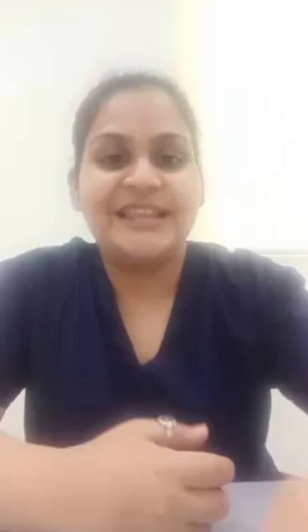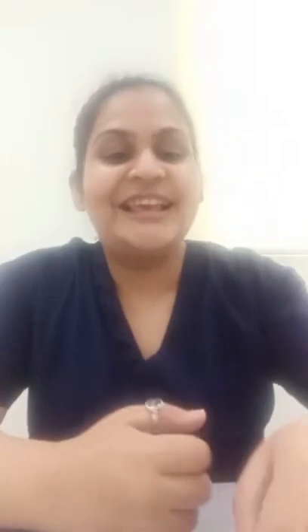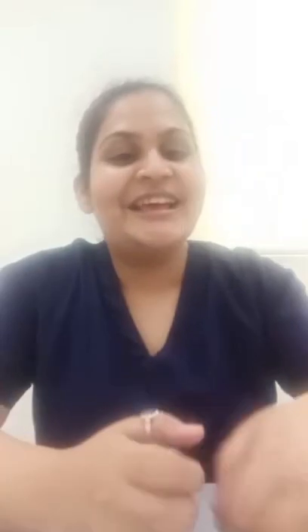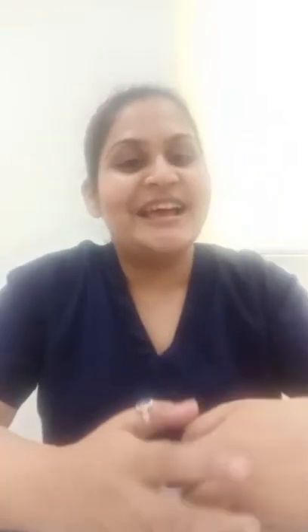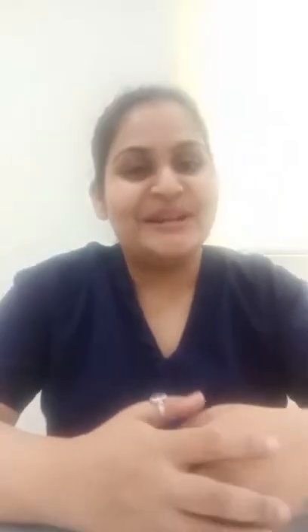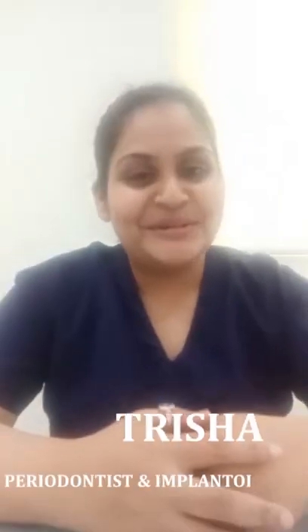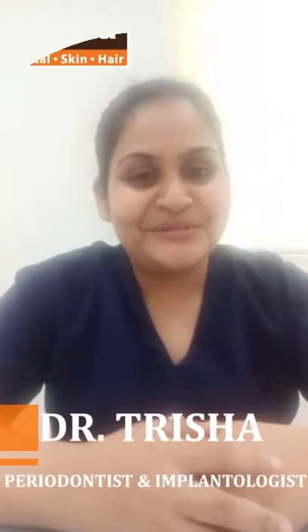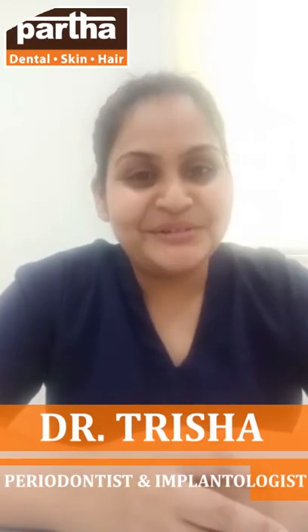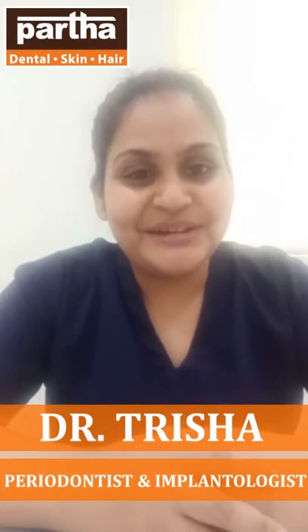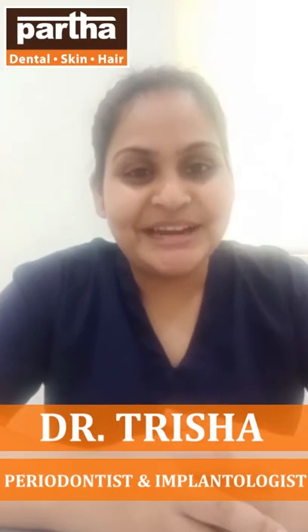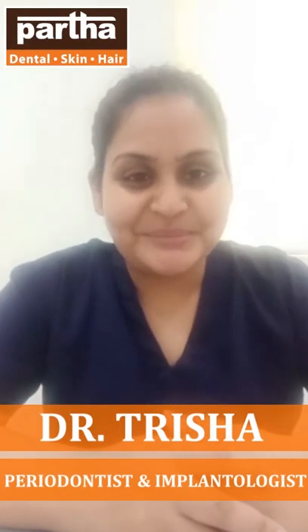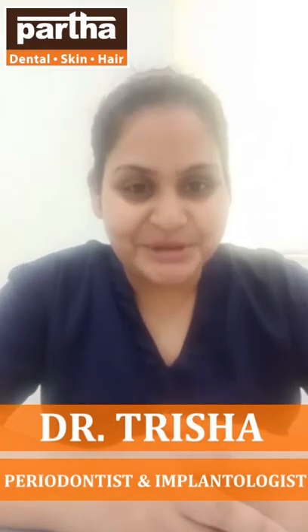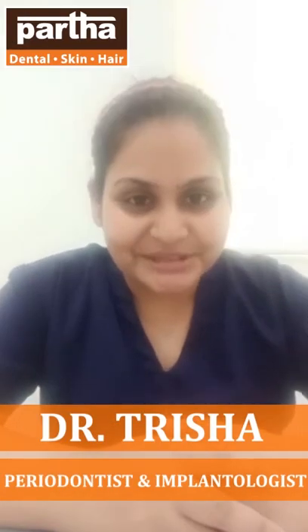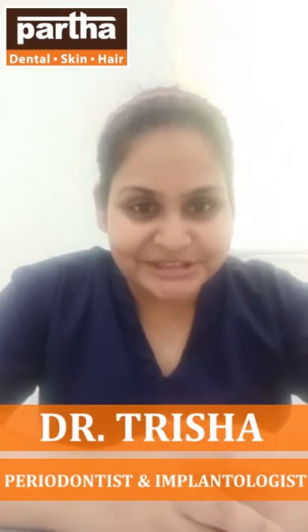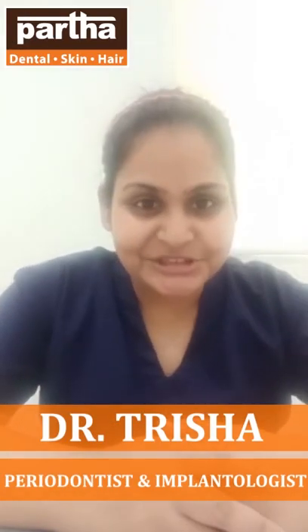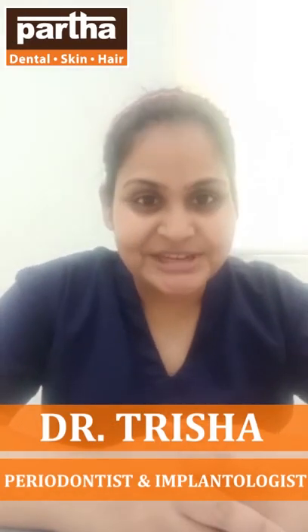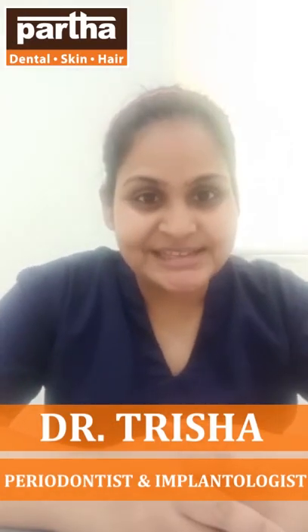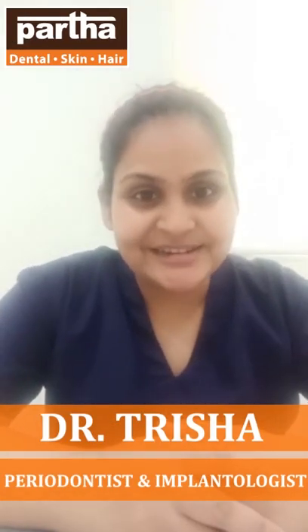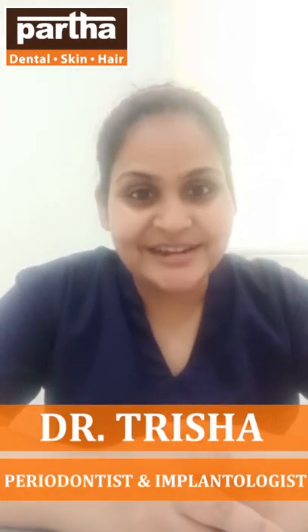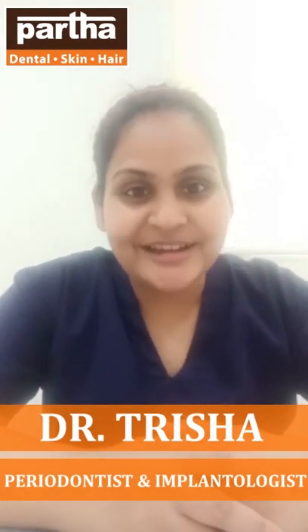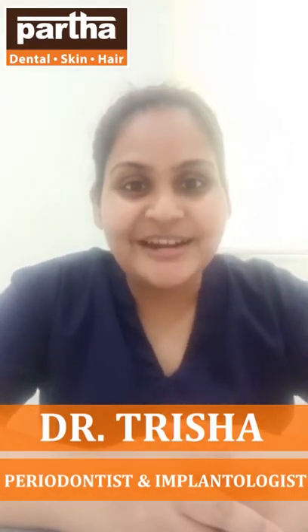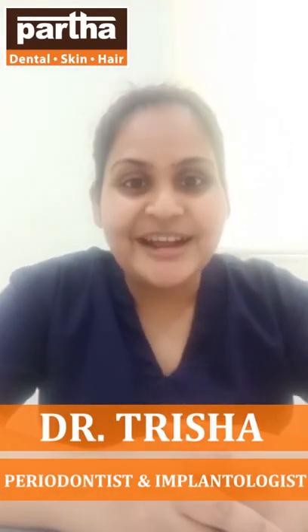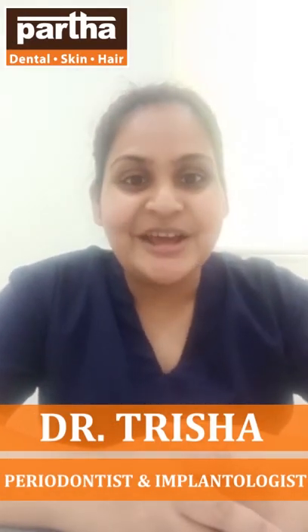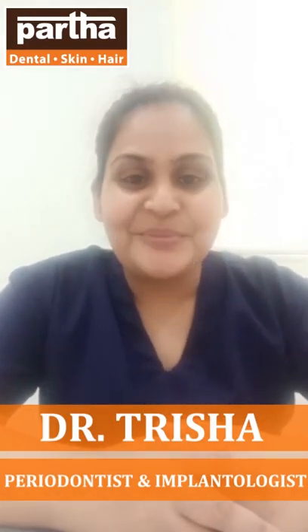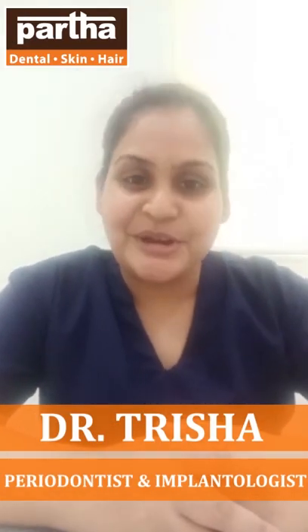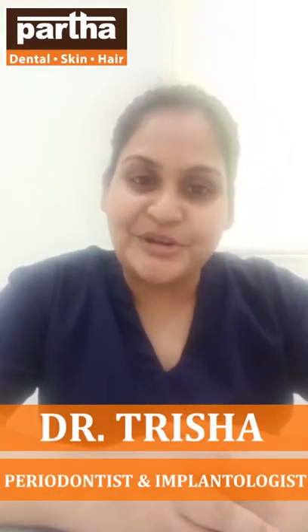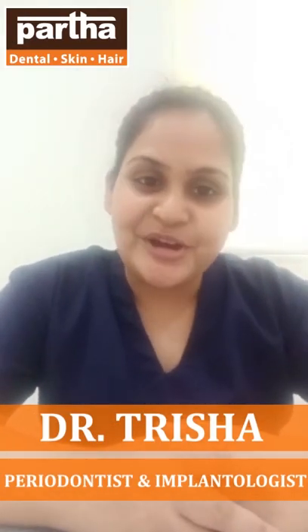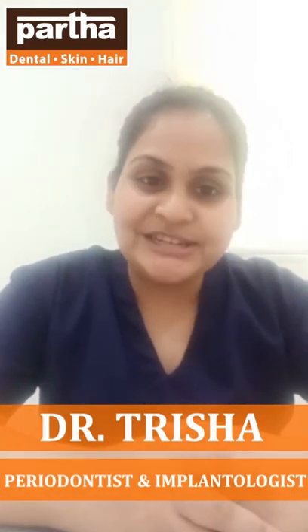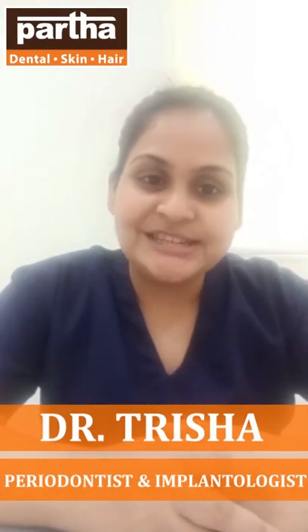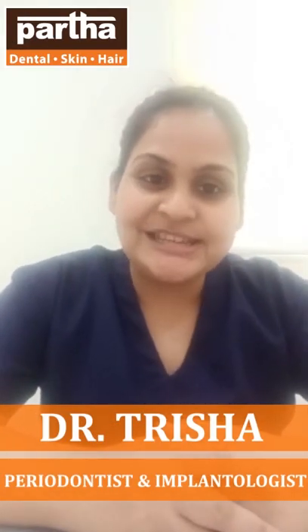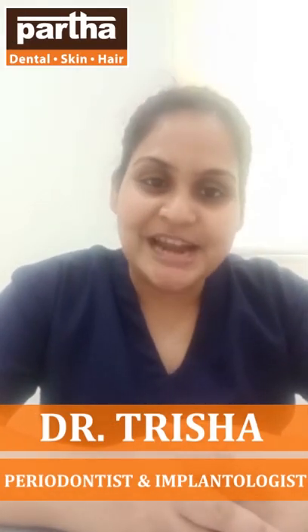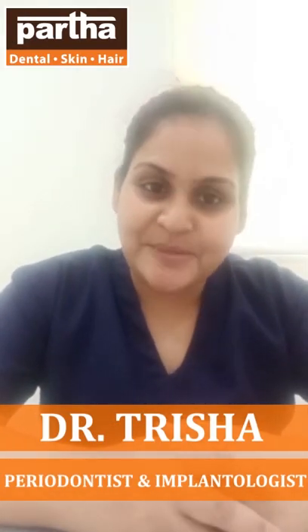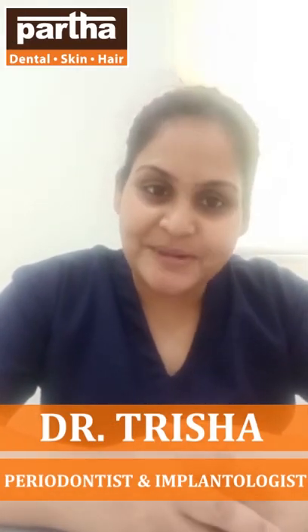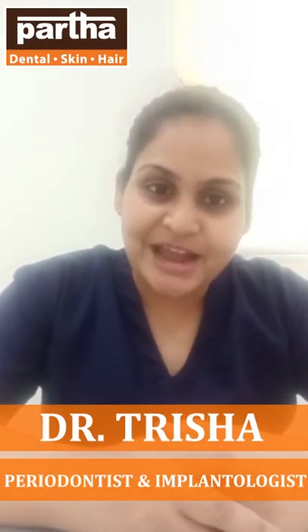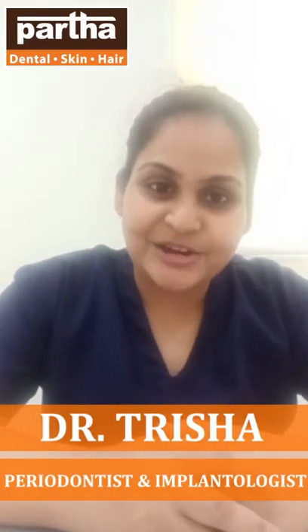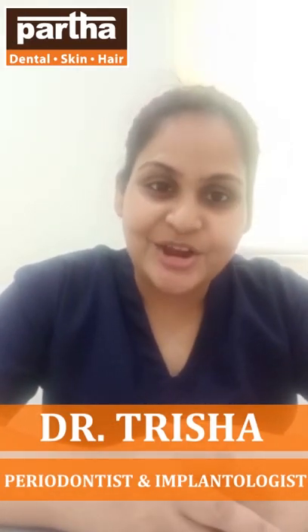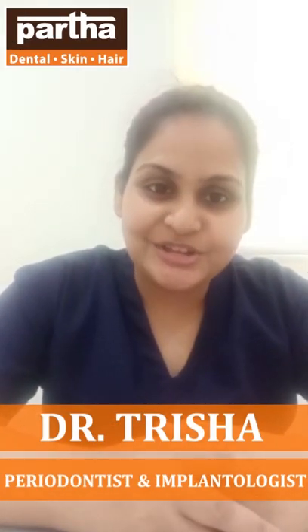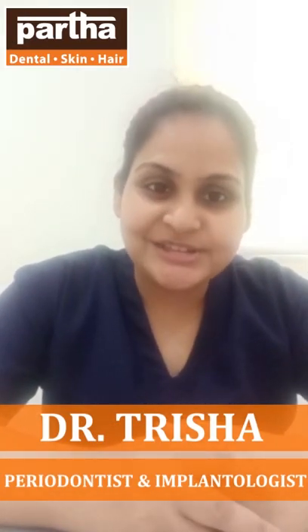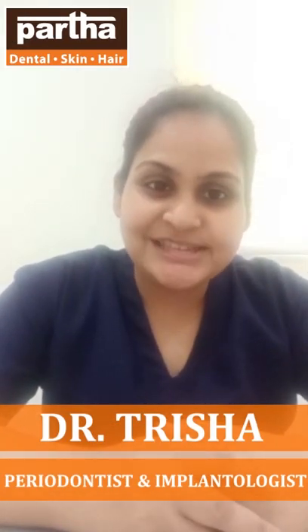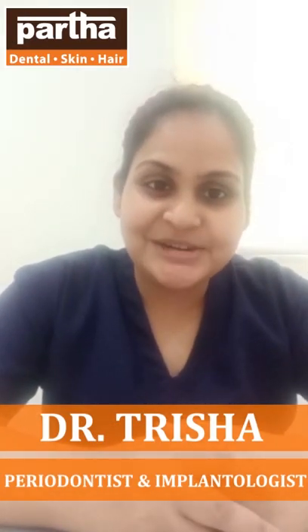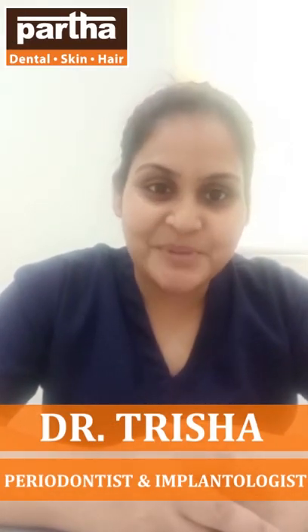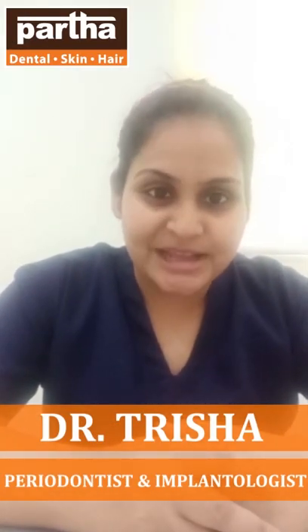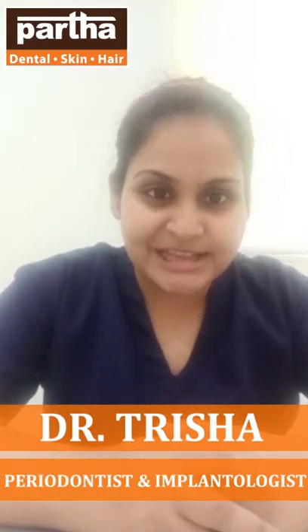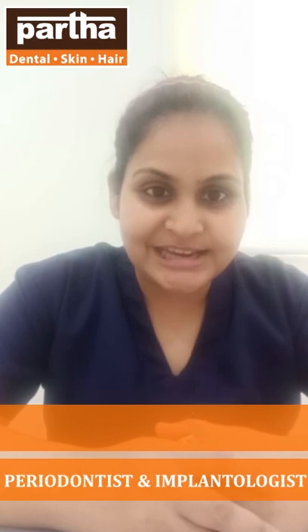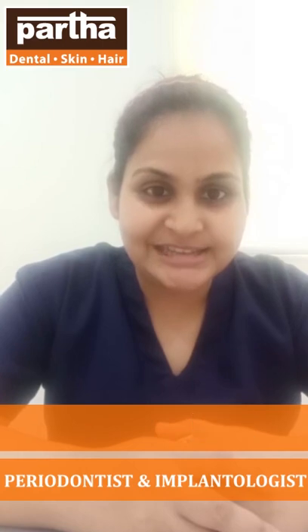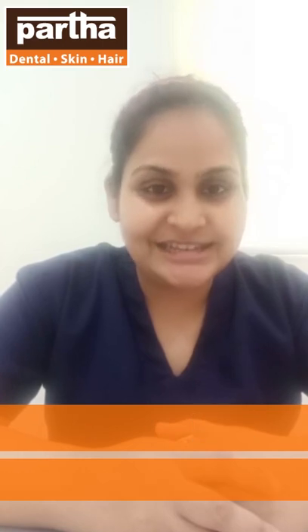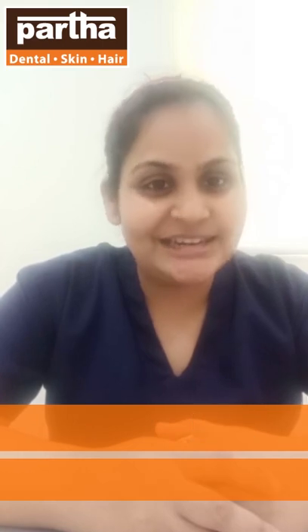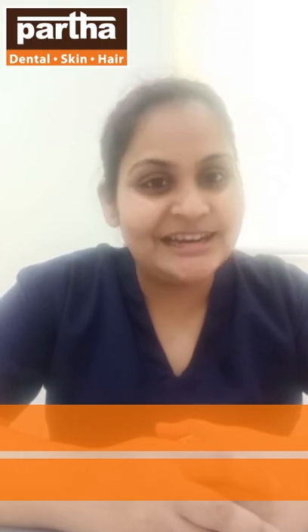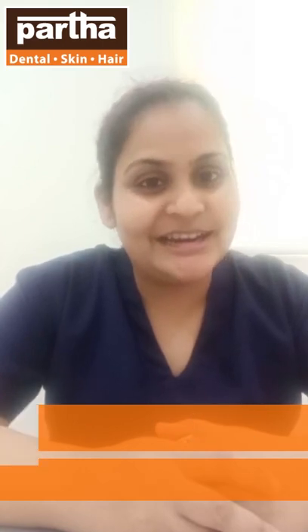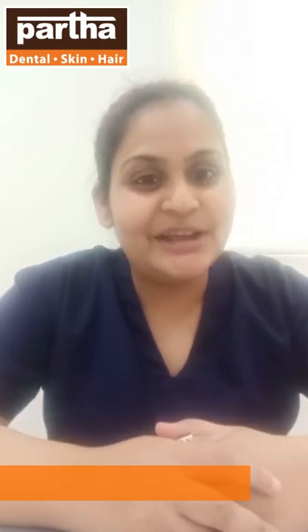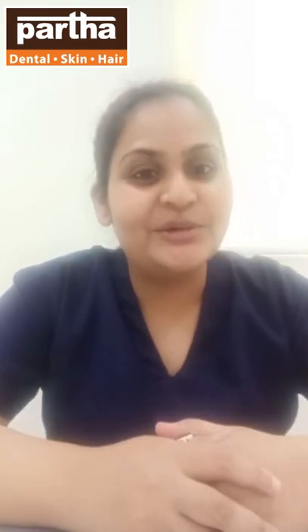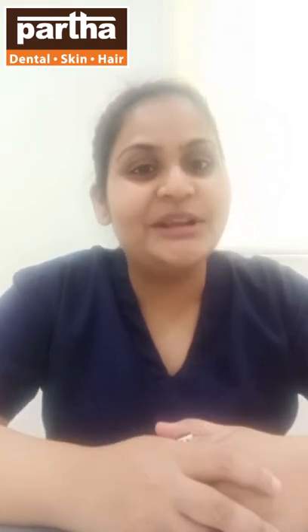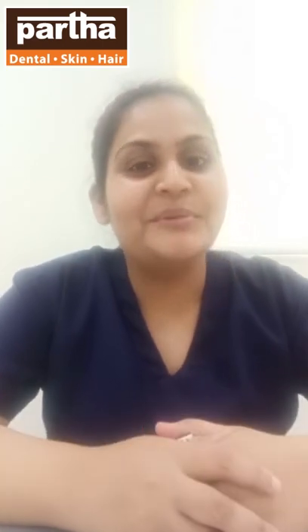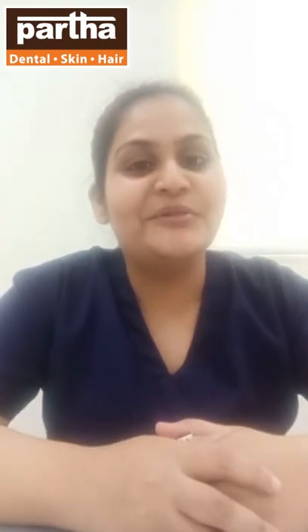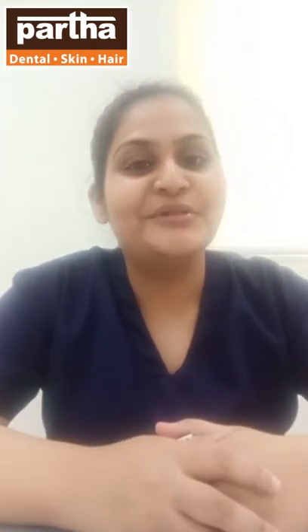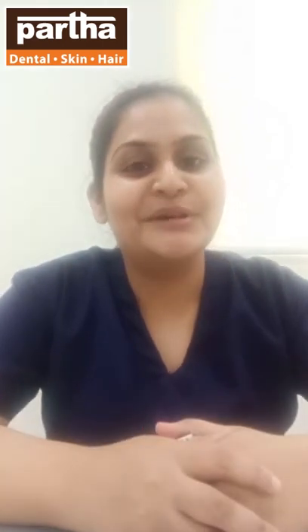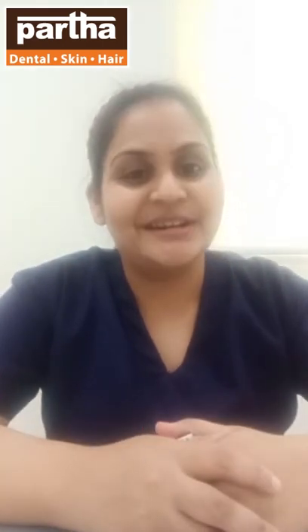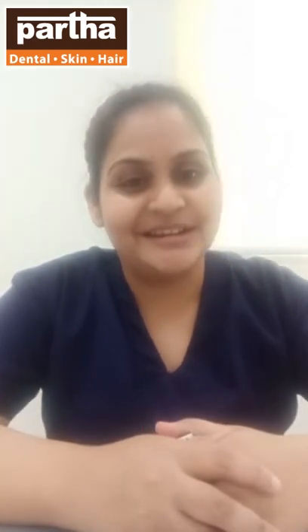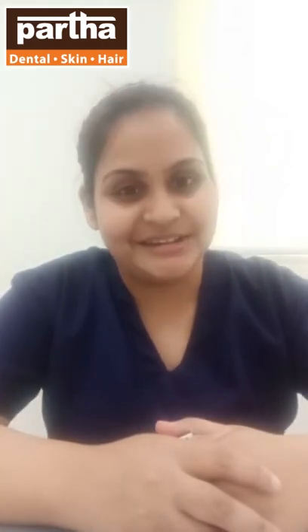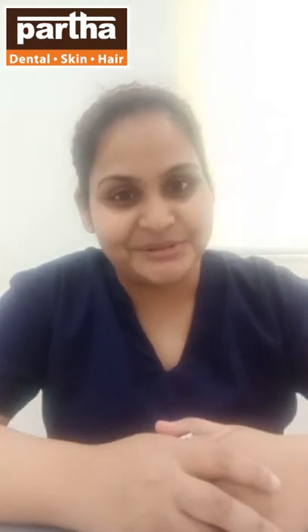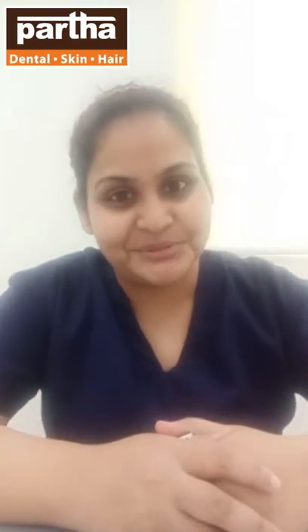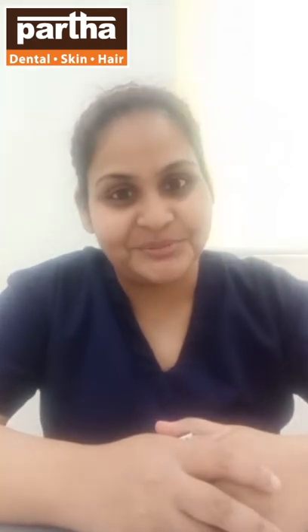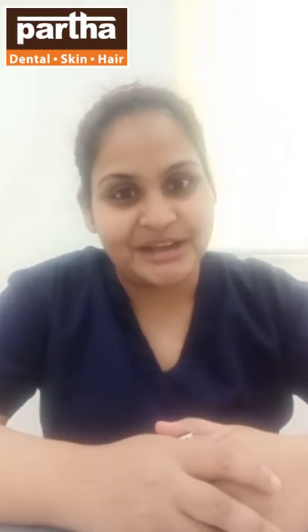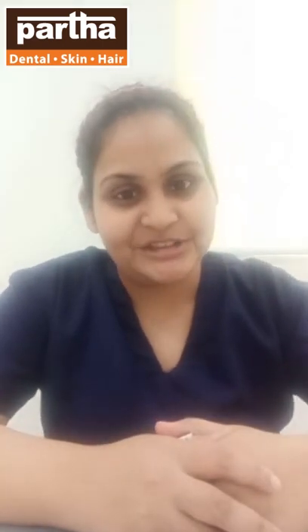Hello everyone, I am Dr. Trisha Sarkar, Periodontist and Implantologist at Partha Dental Clinic, Holimavu Bannerghatta Branch.